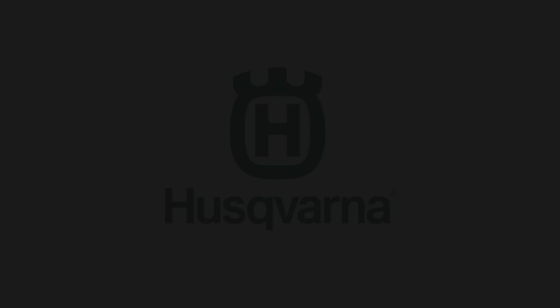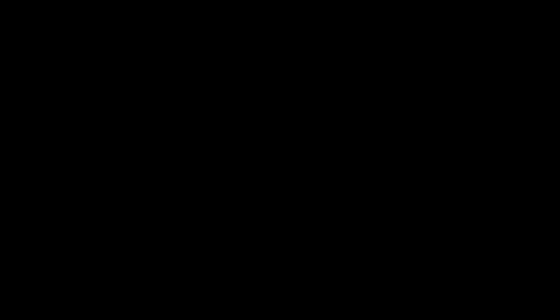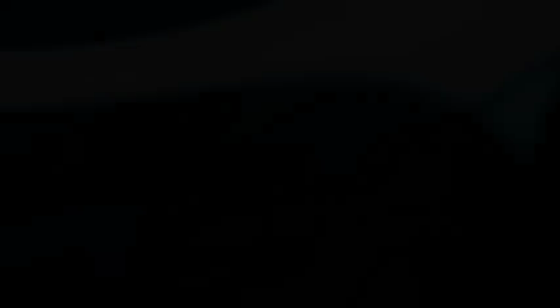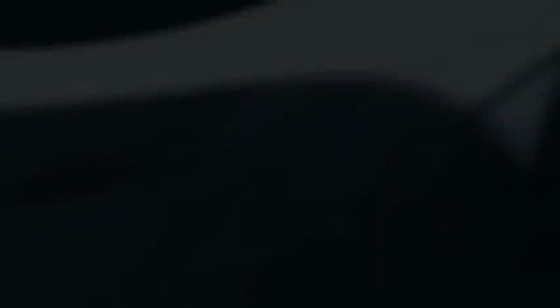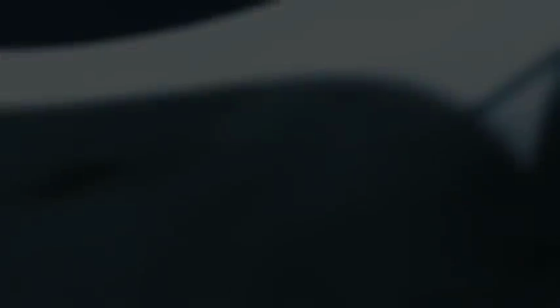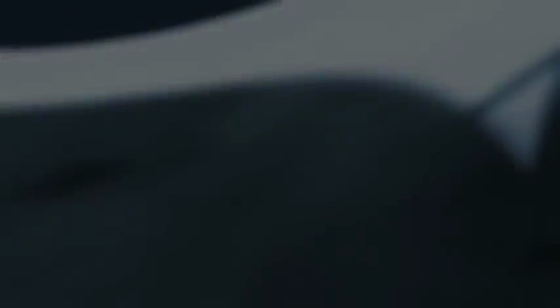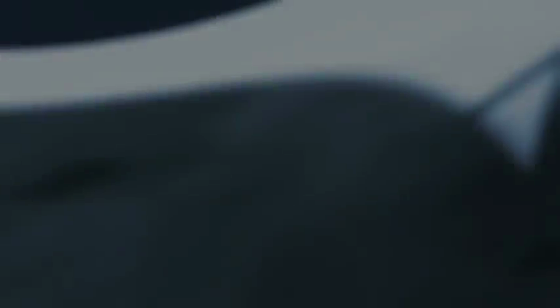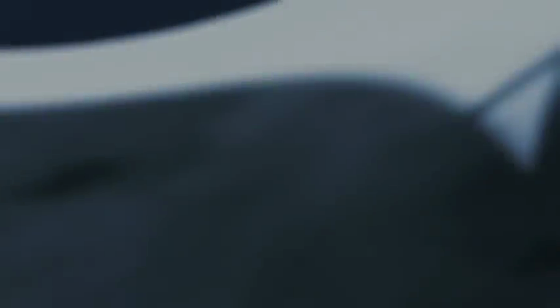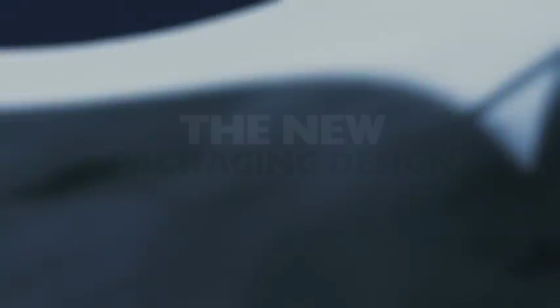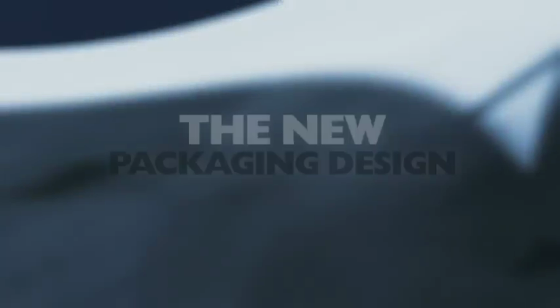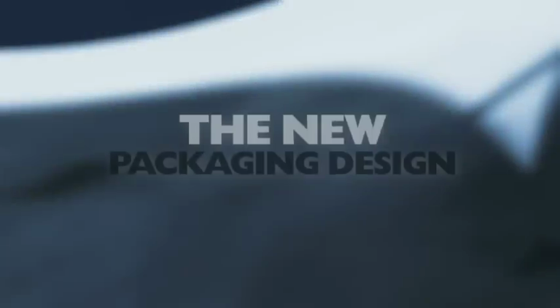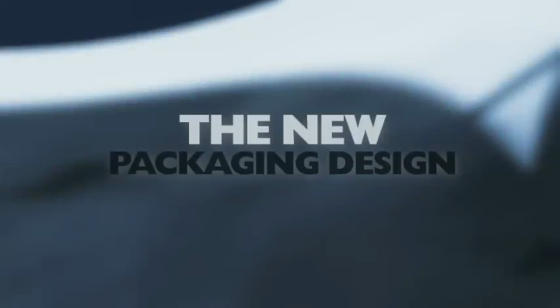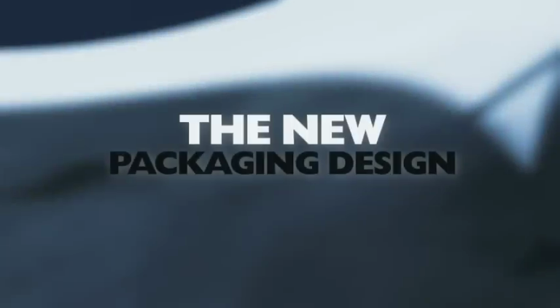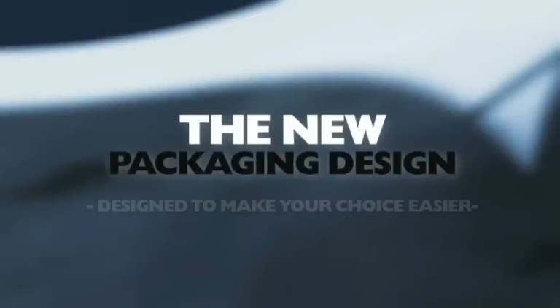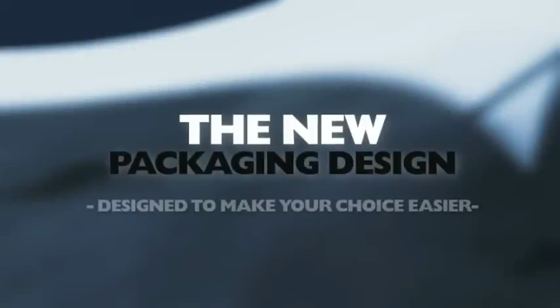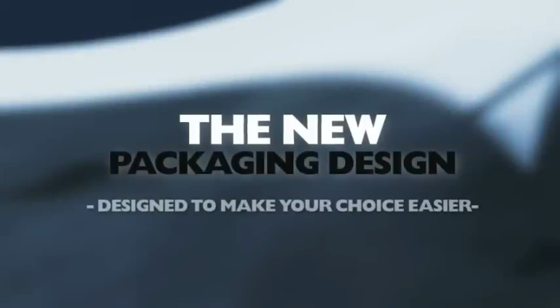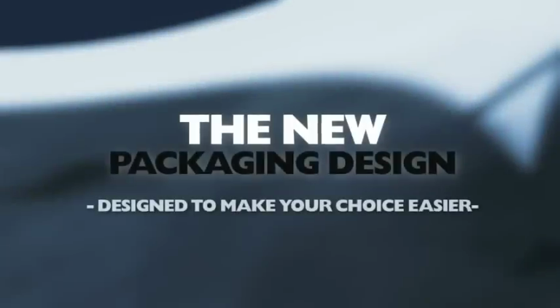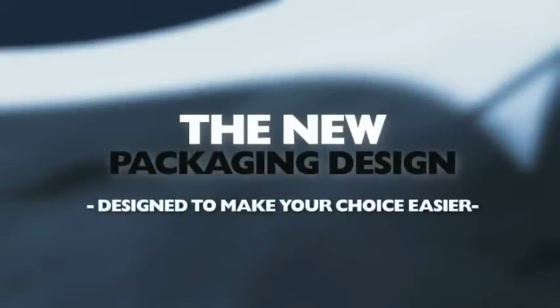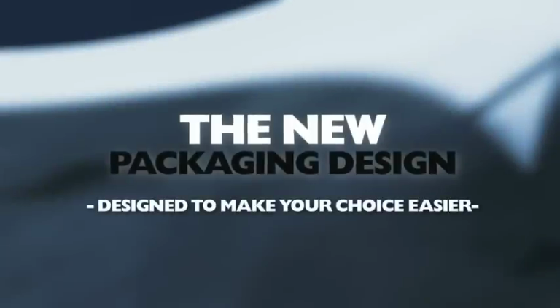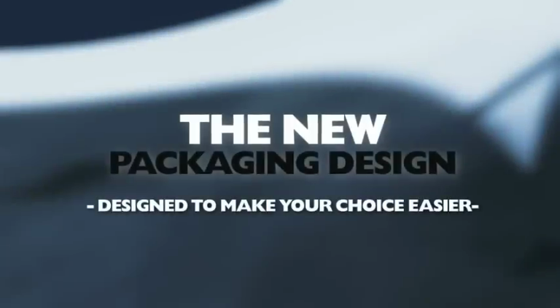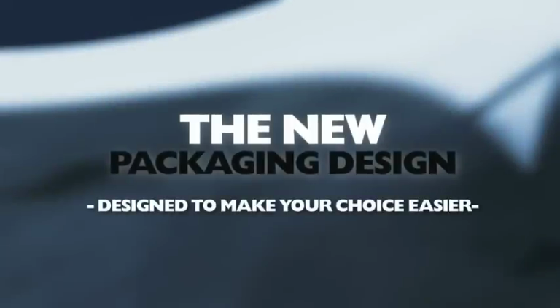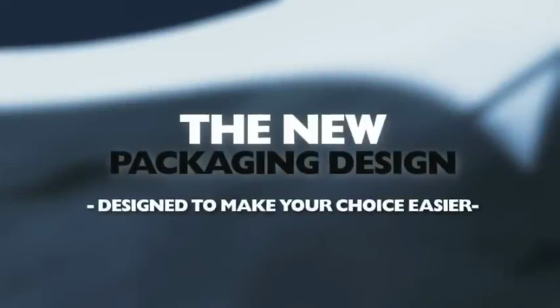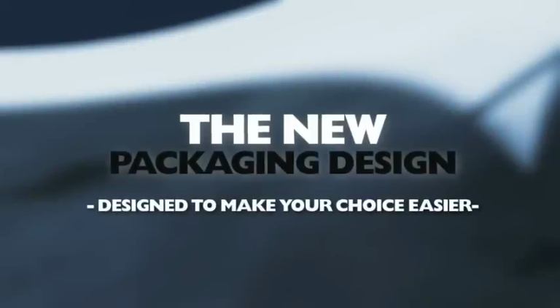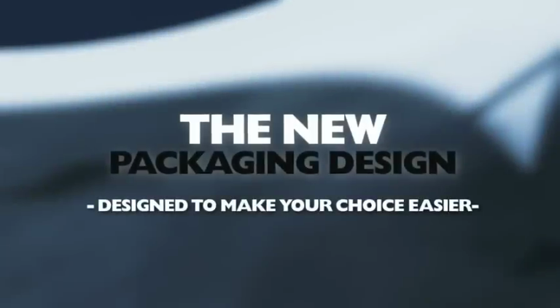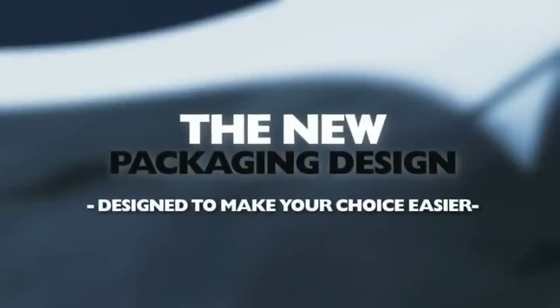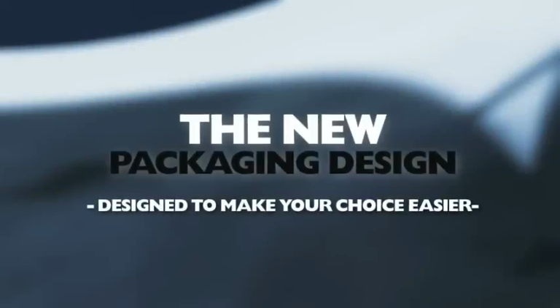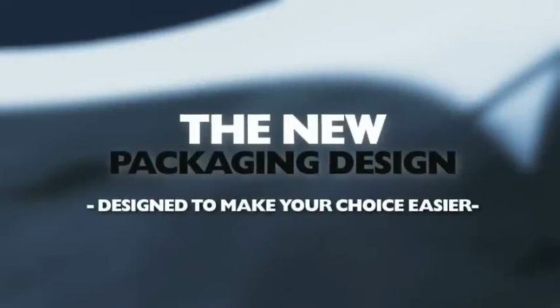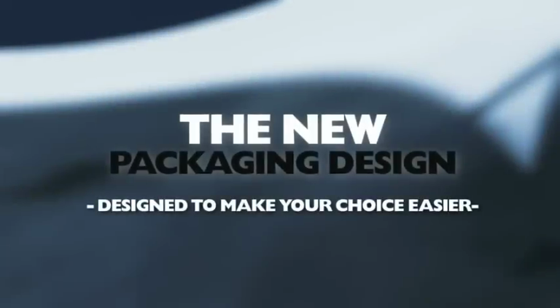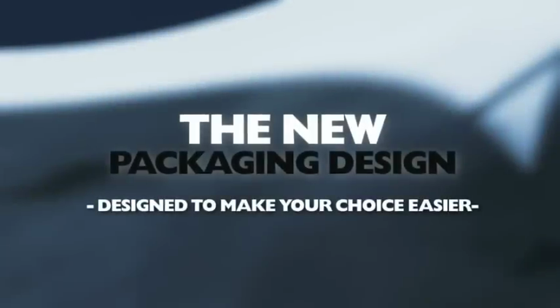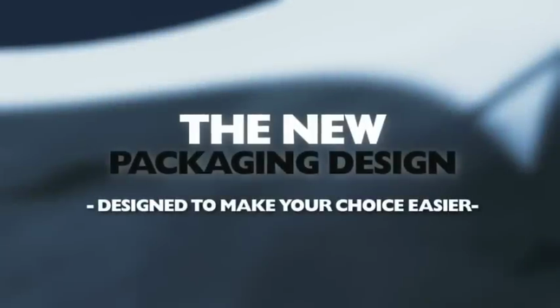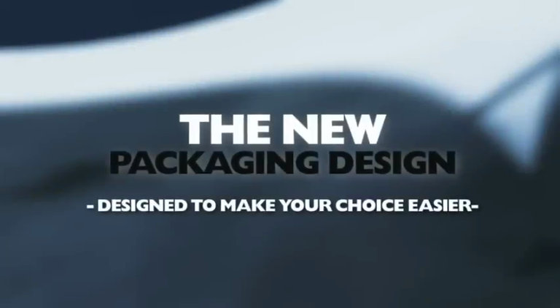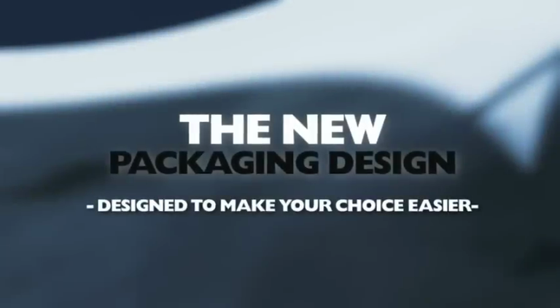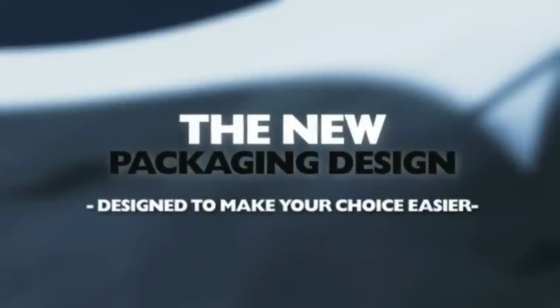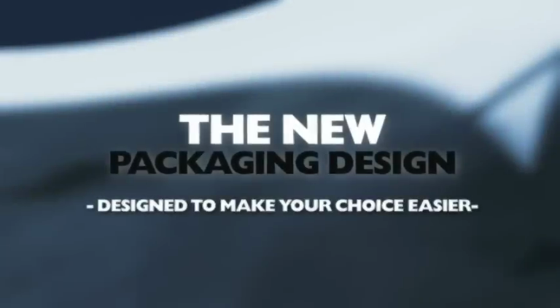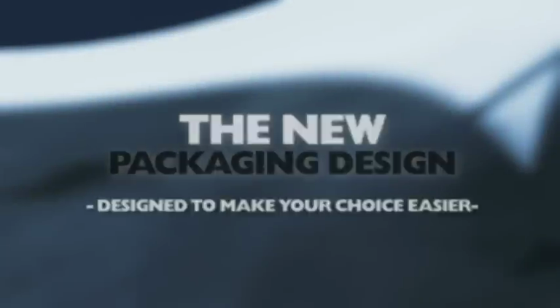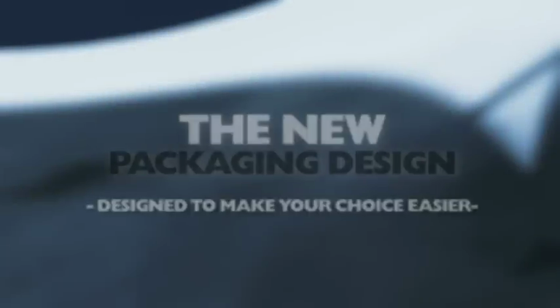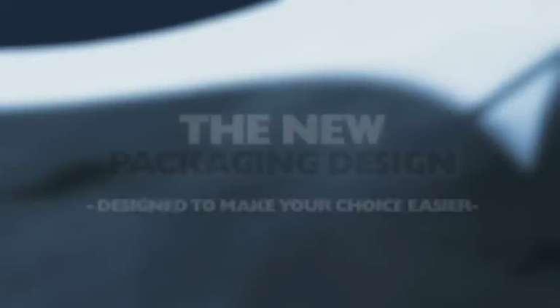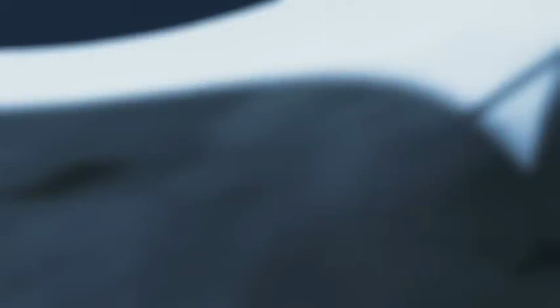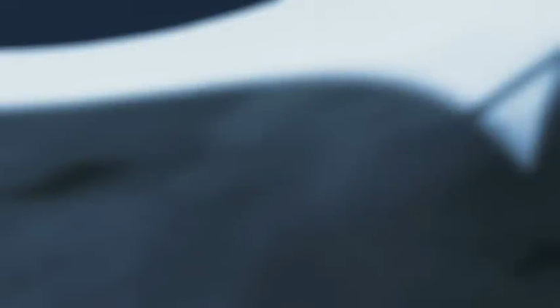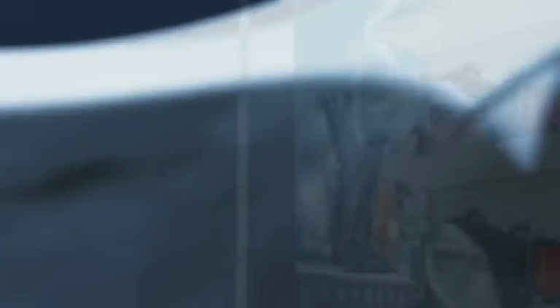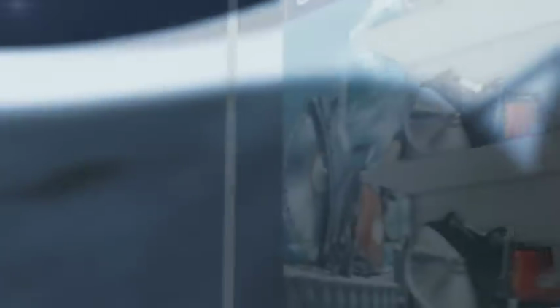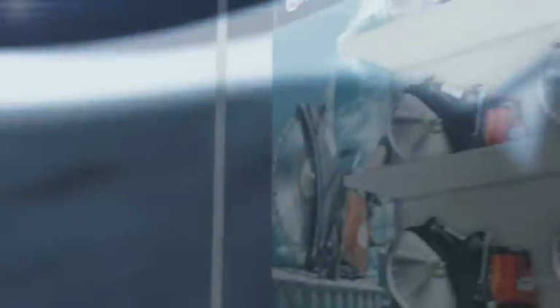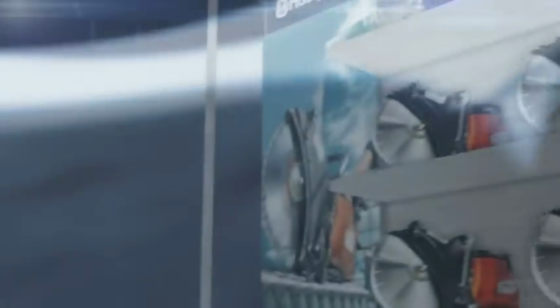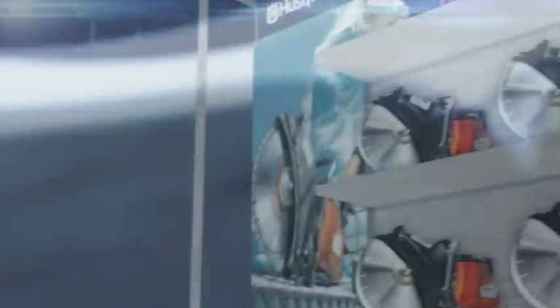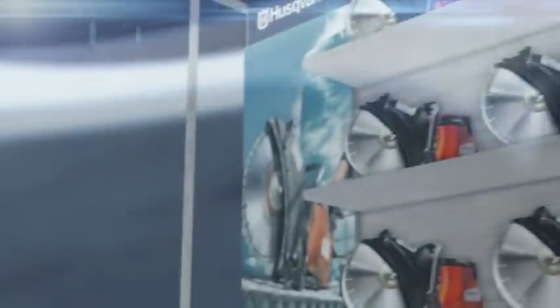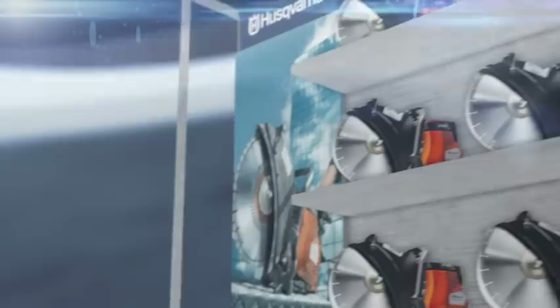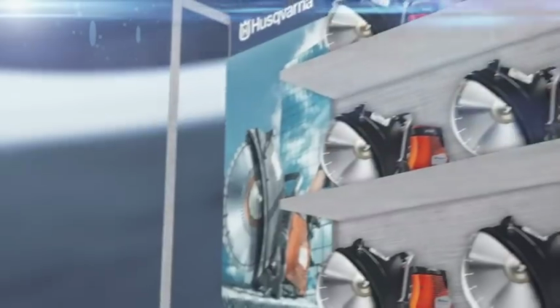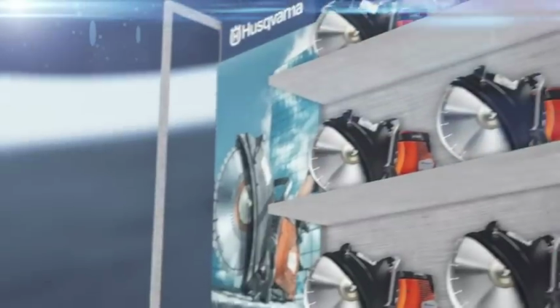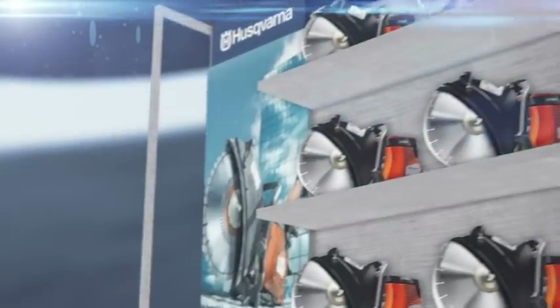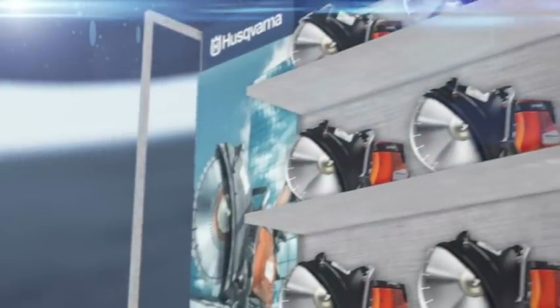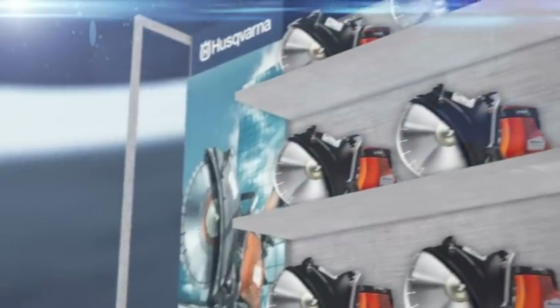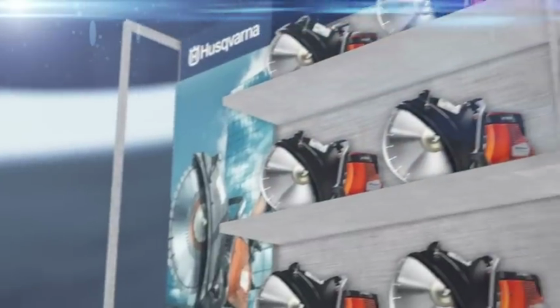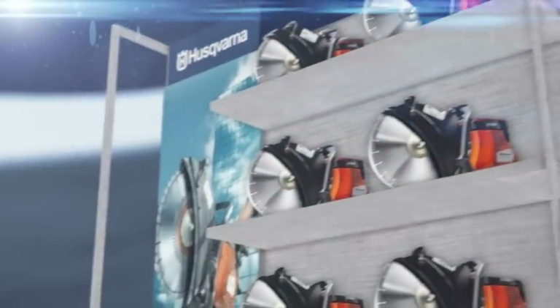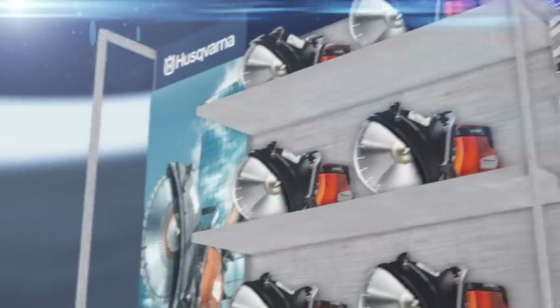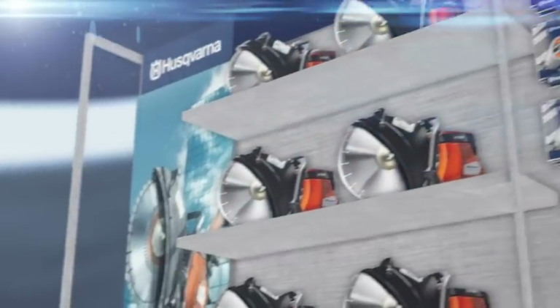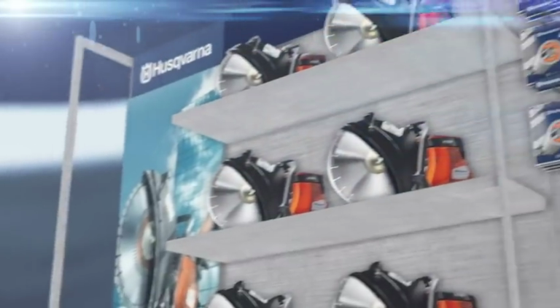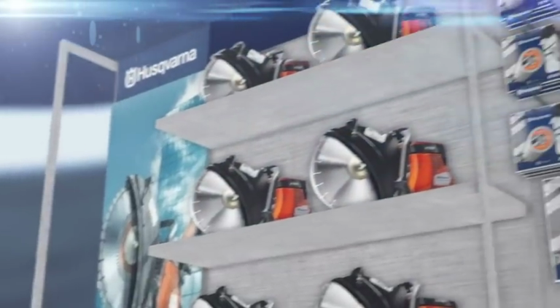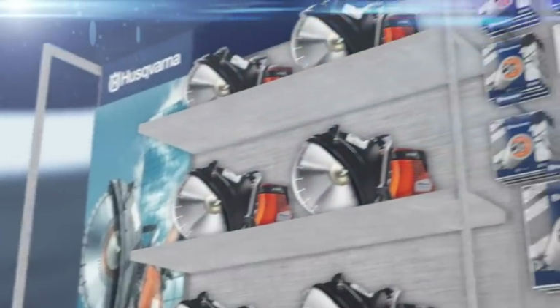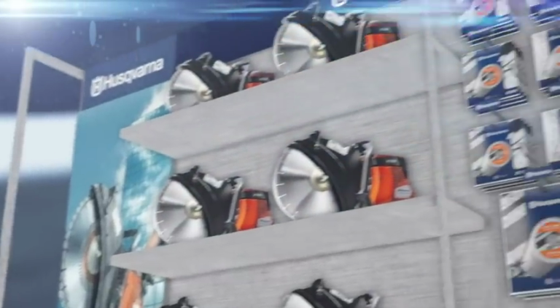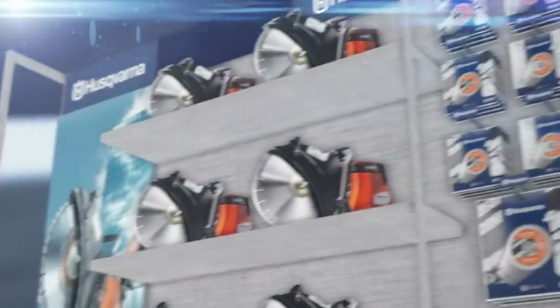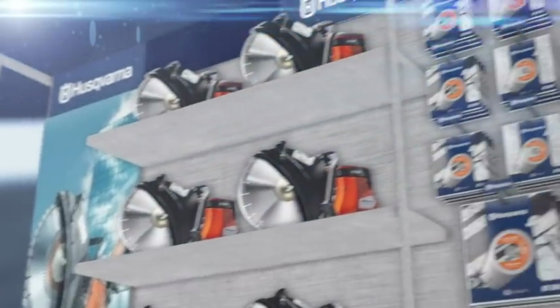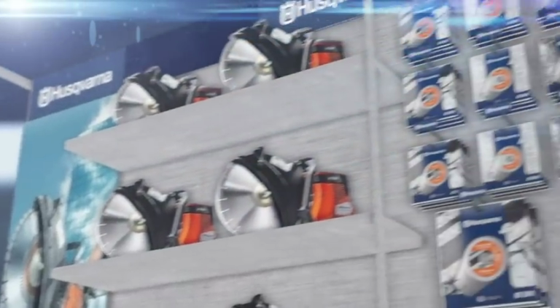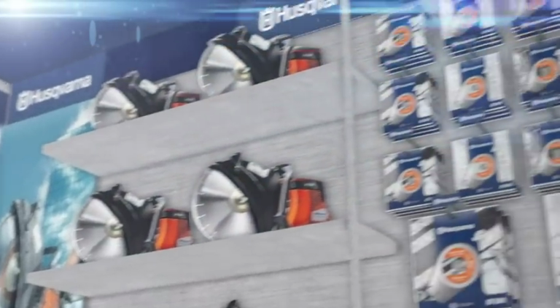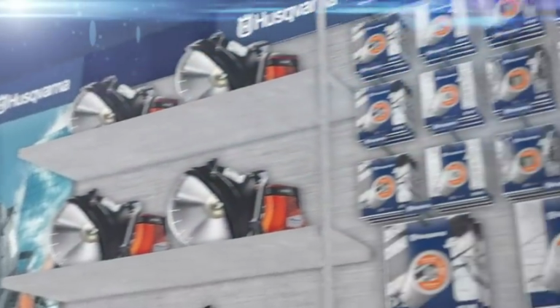Husqvarna now presents our brand new packaging design — a design to make your choice of blade even easier.